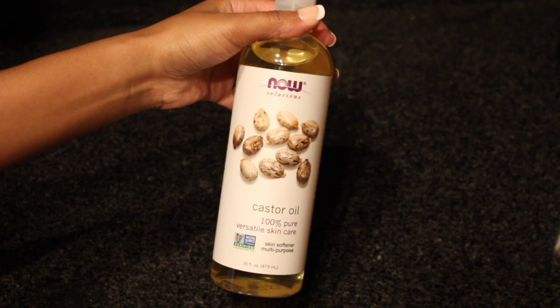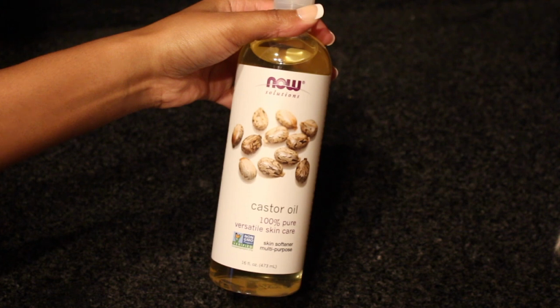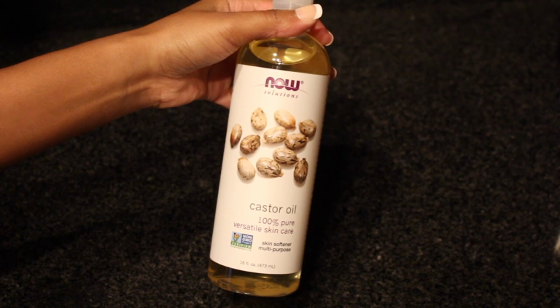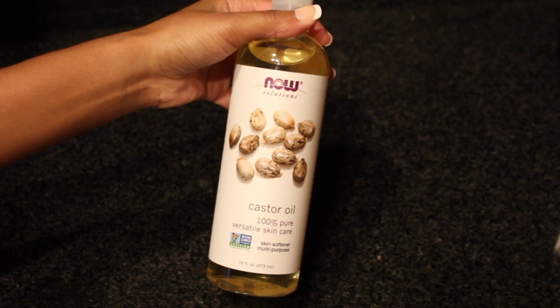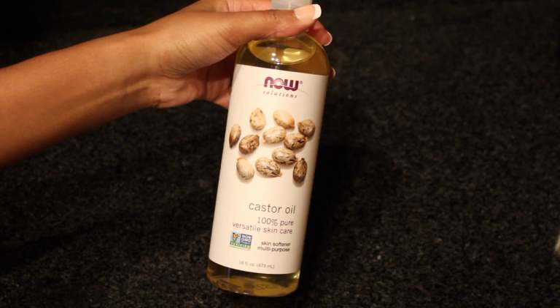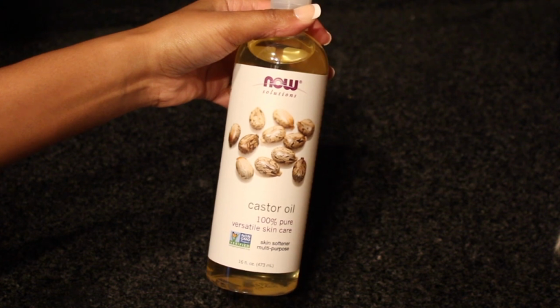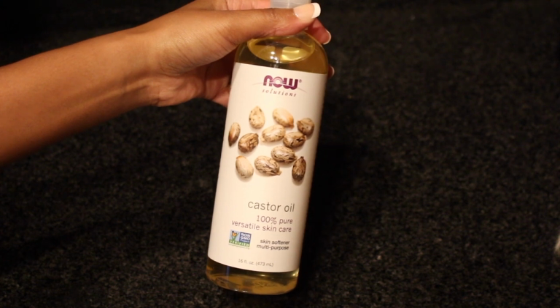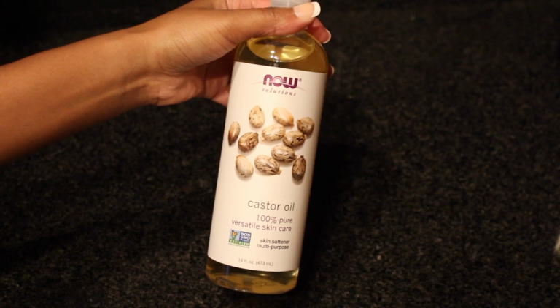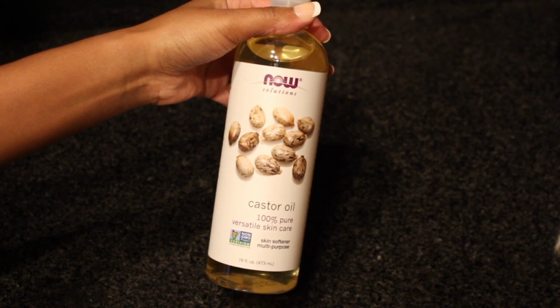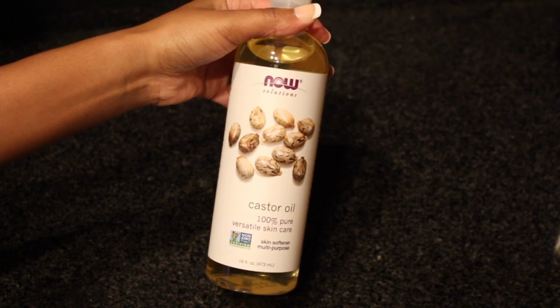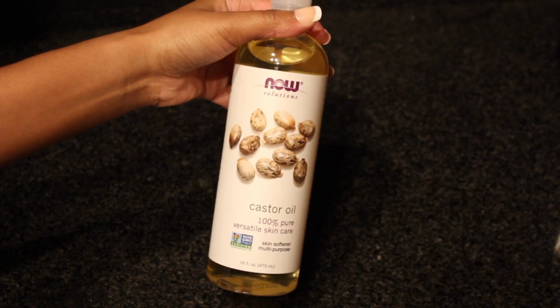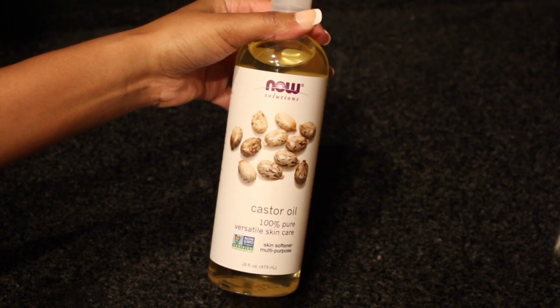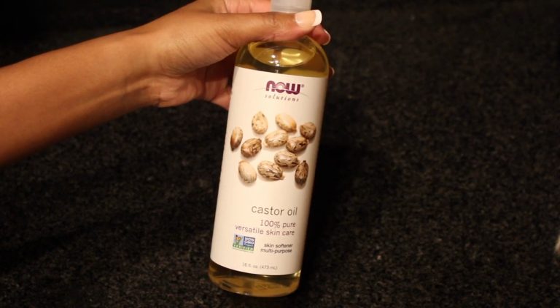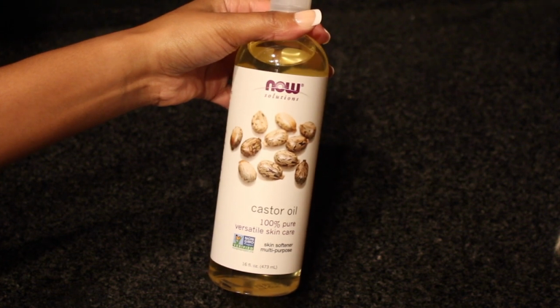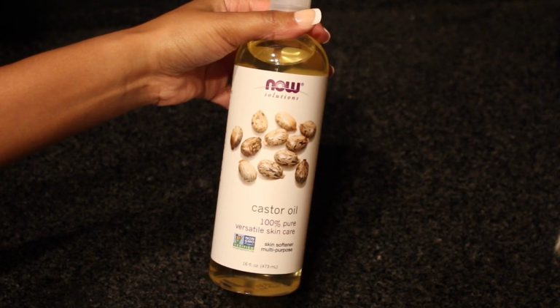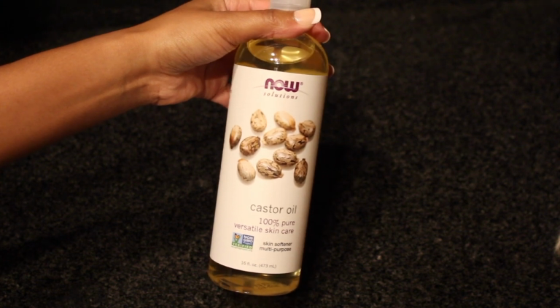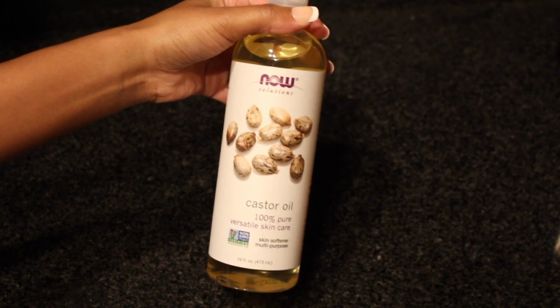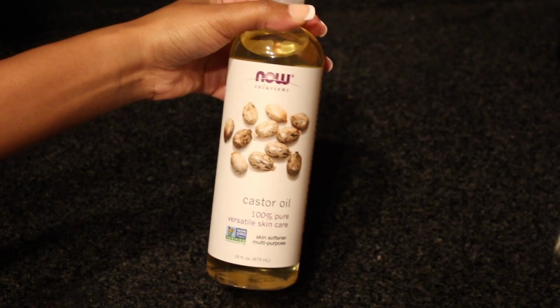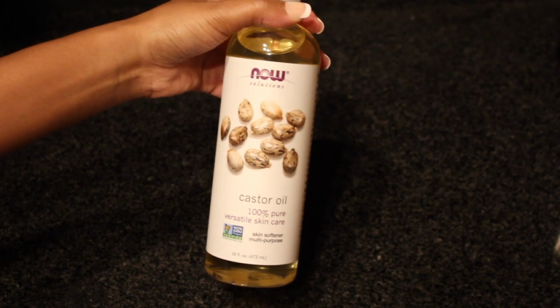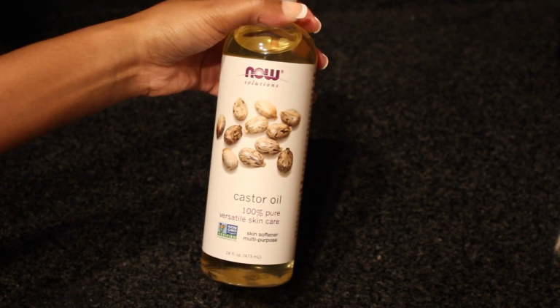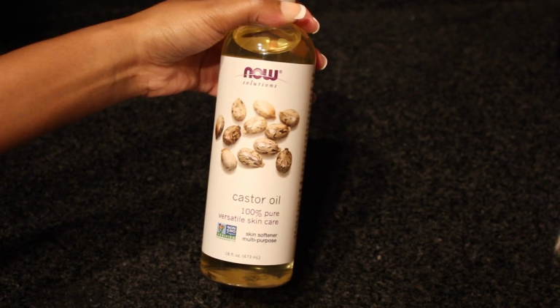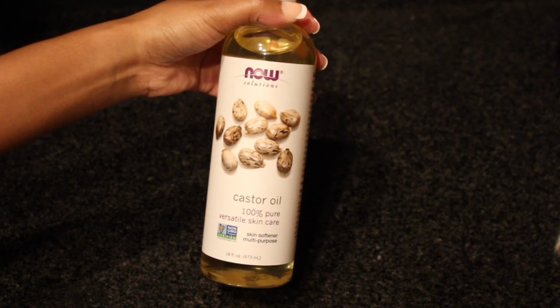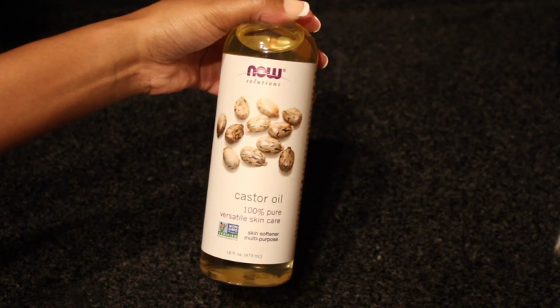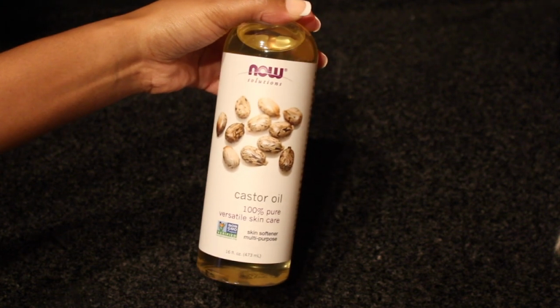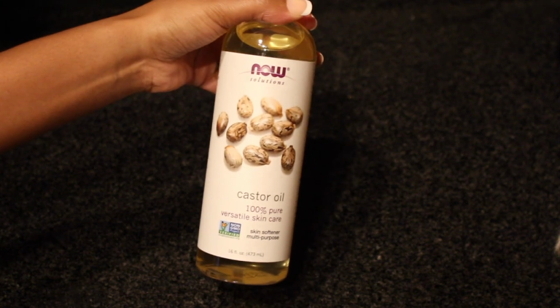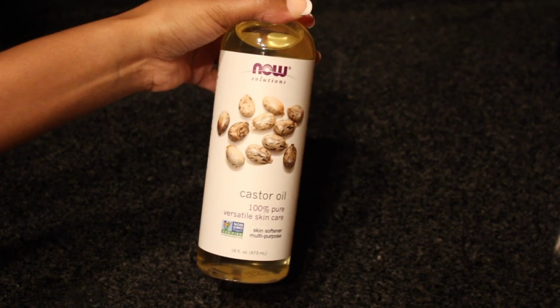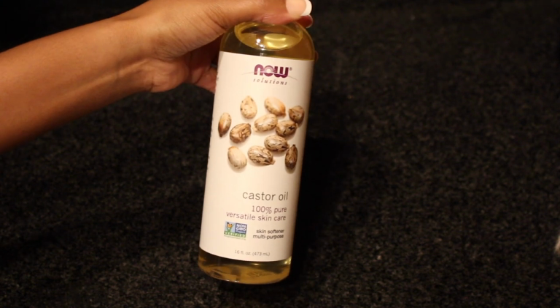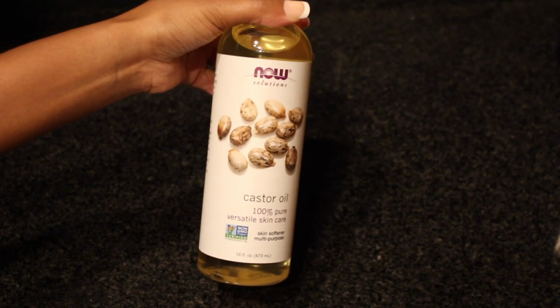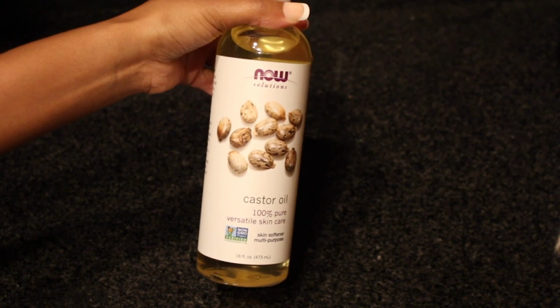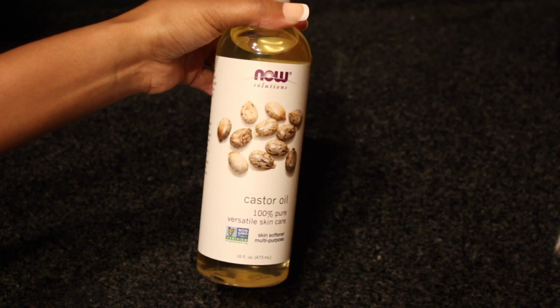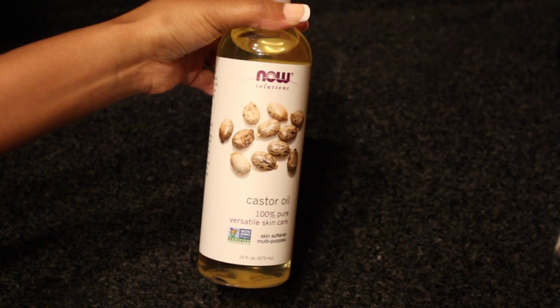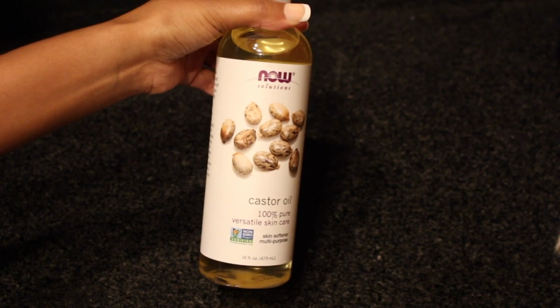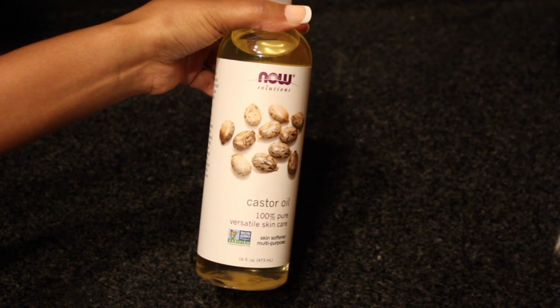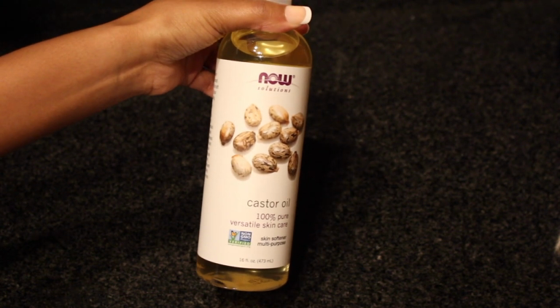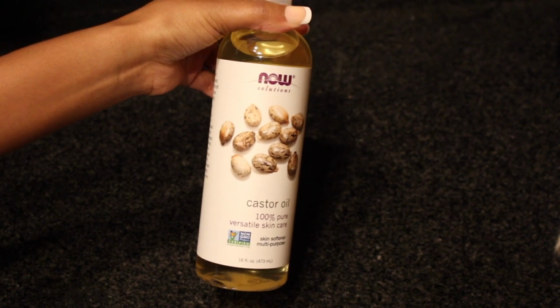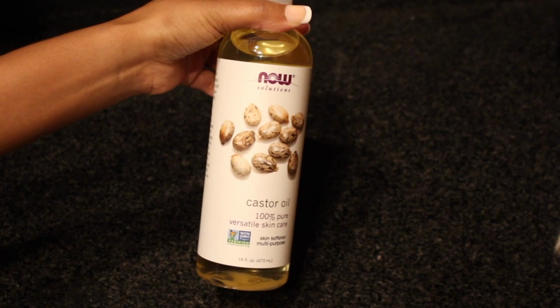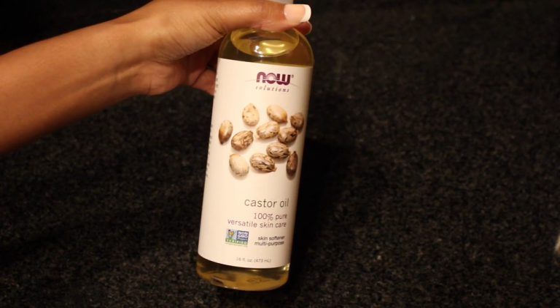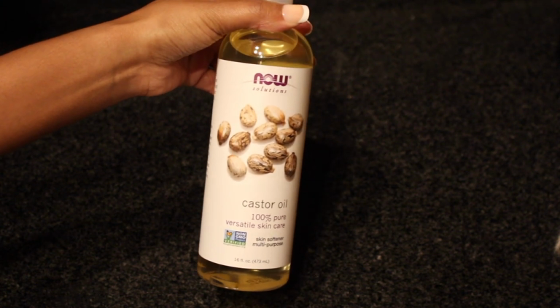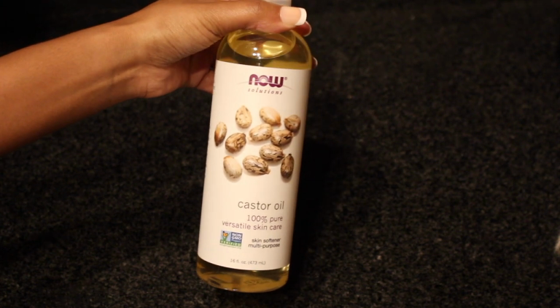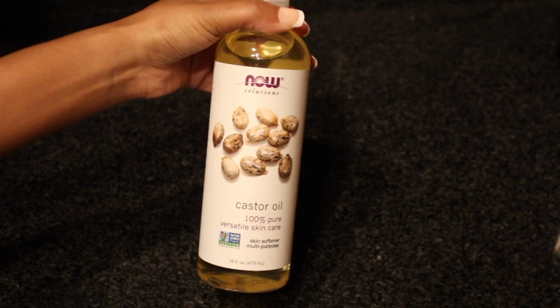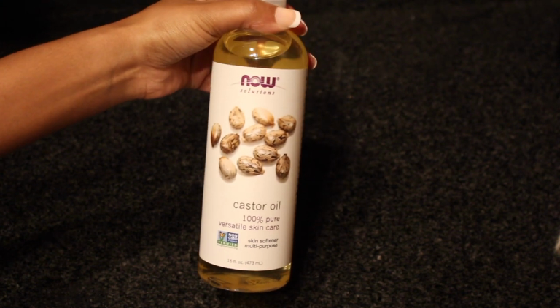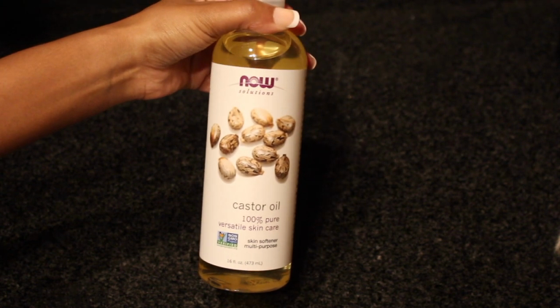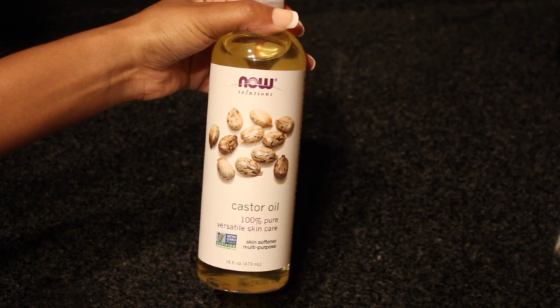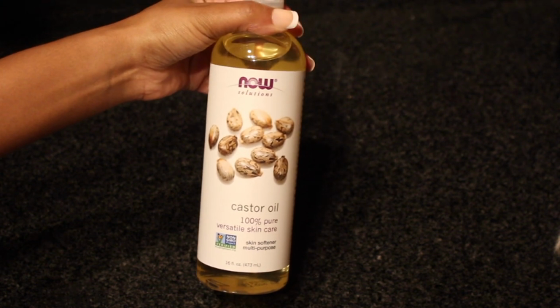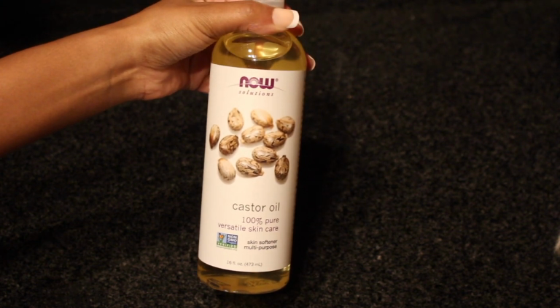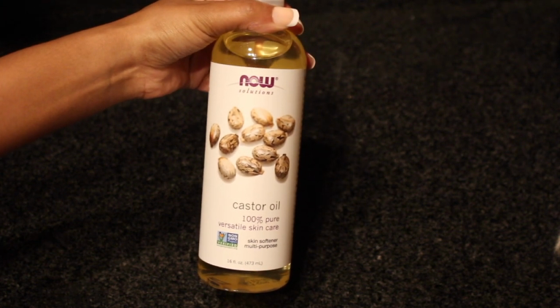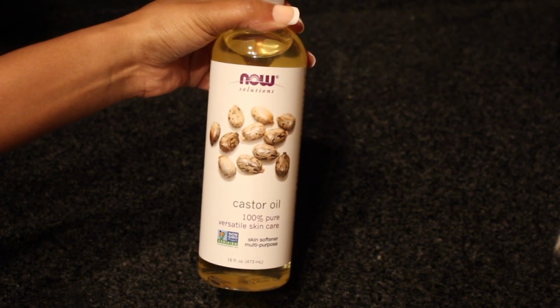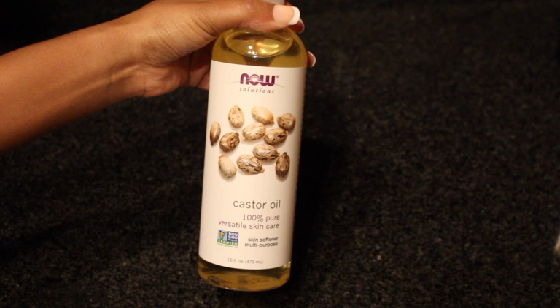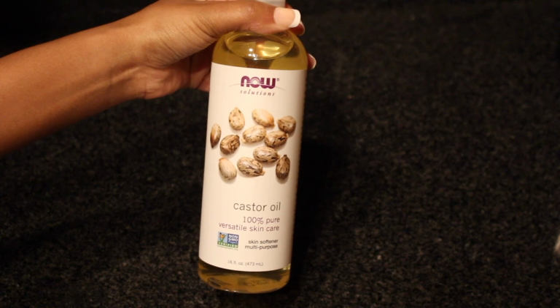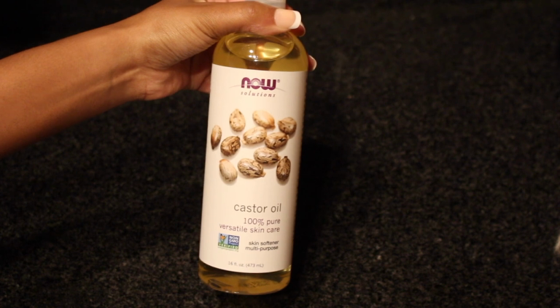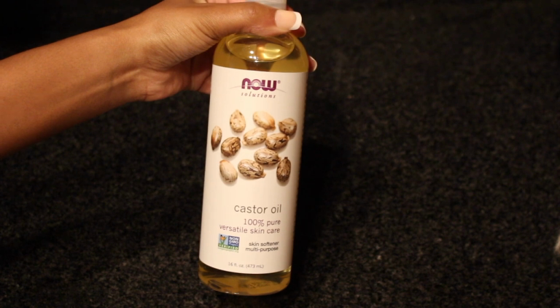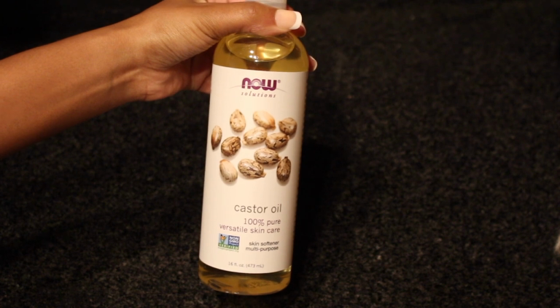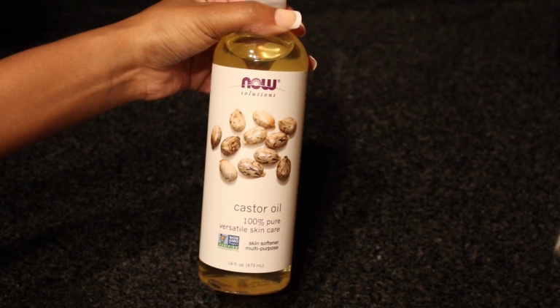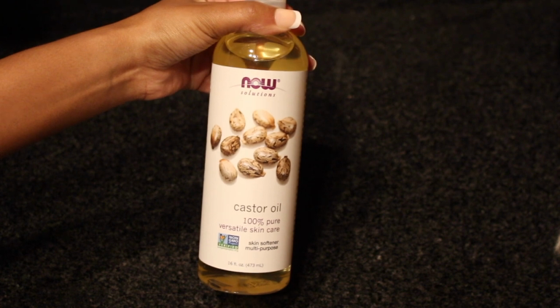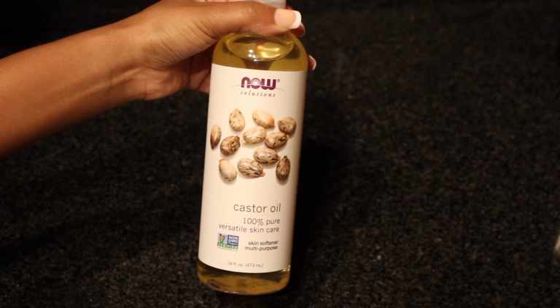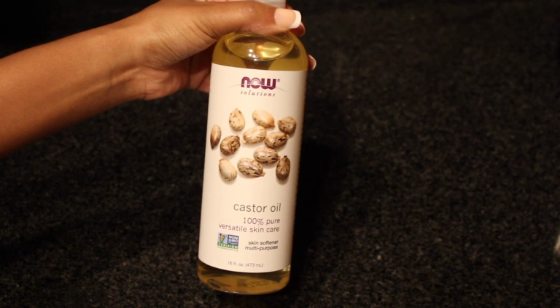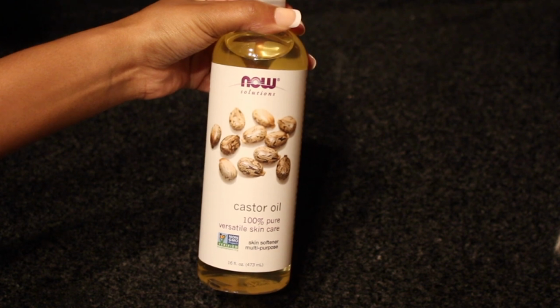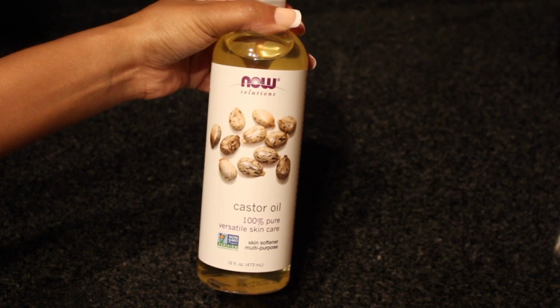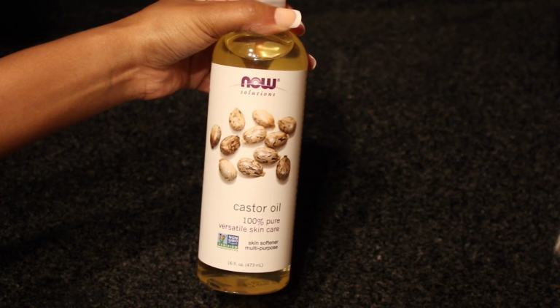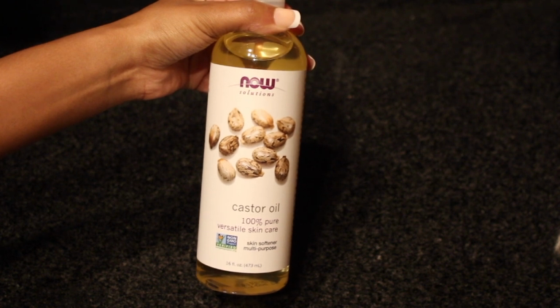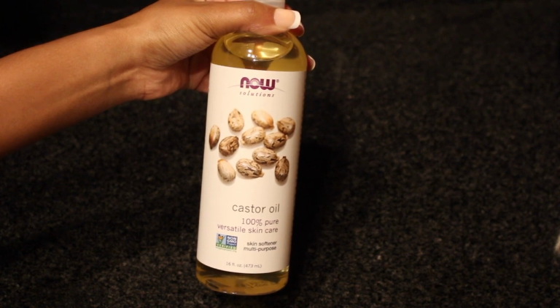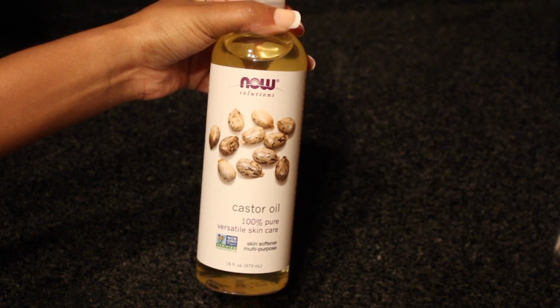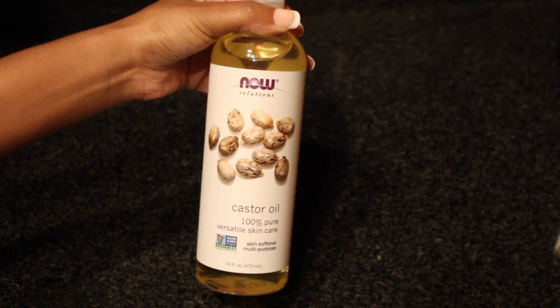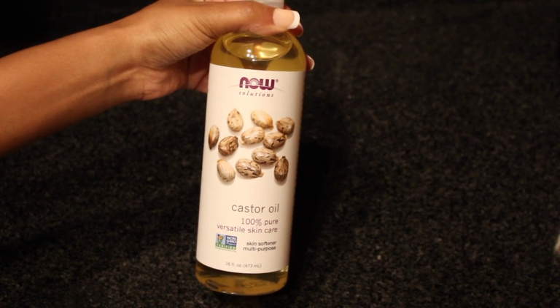Hey y'all and welcome back to my channel. In today's video I'm going to show y'all how you can use castor oil for hair growth.